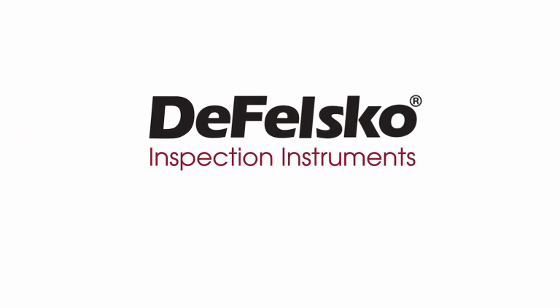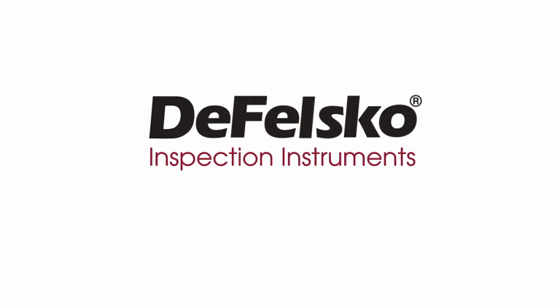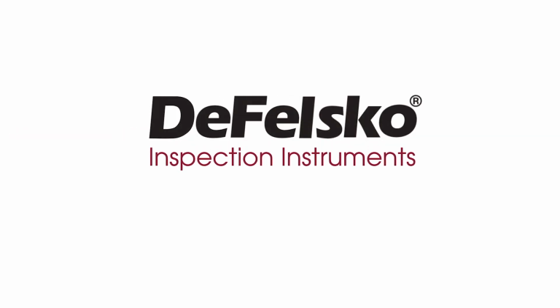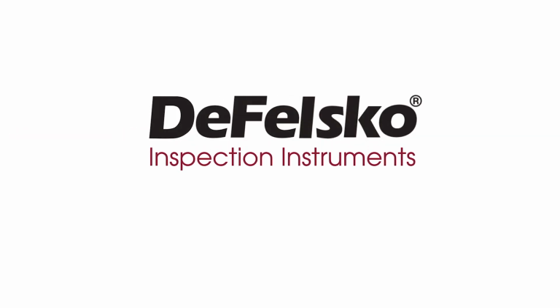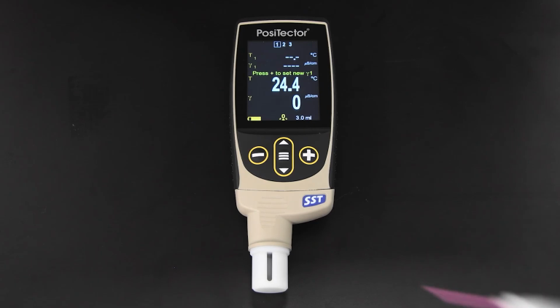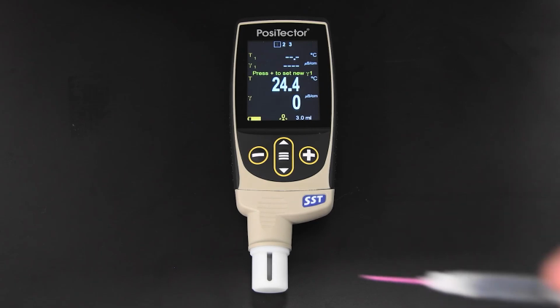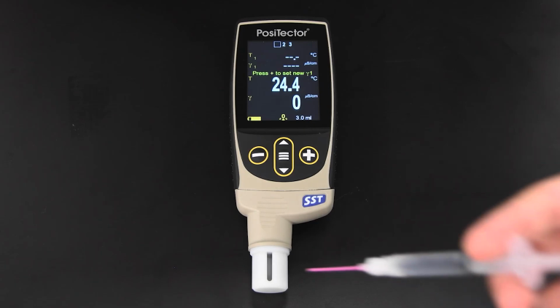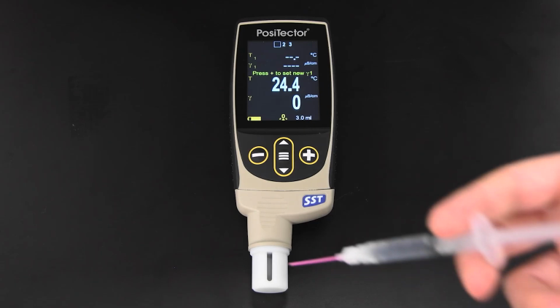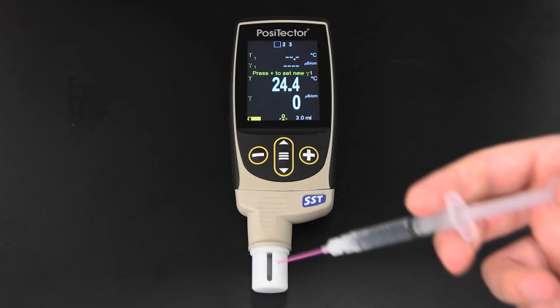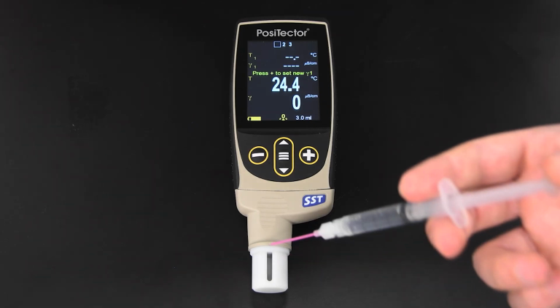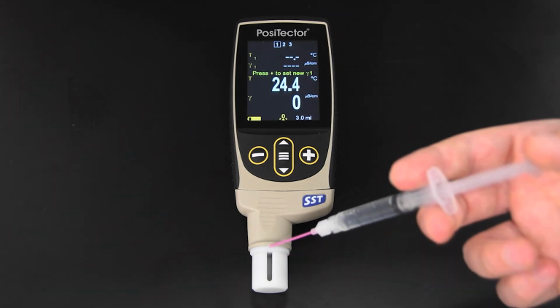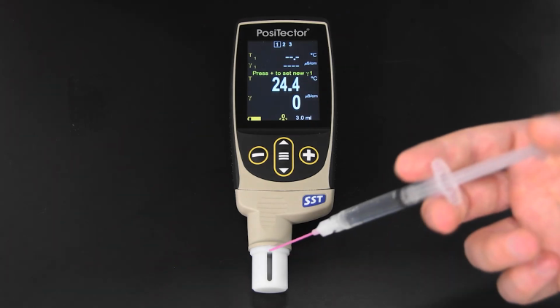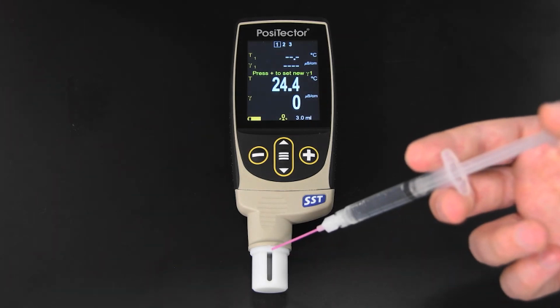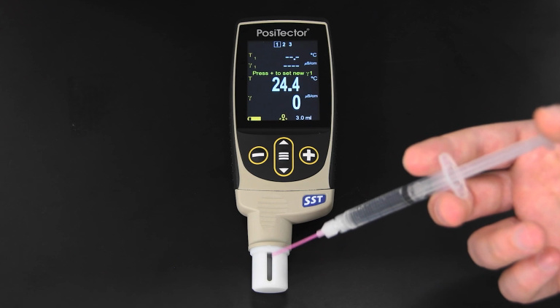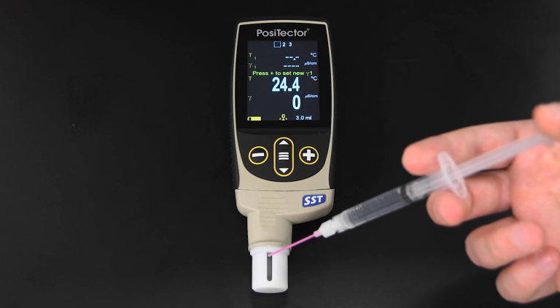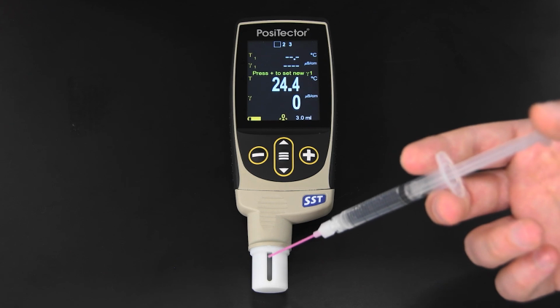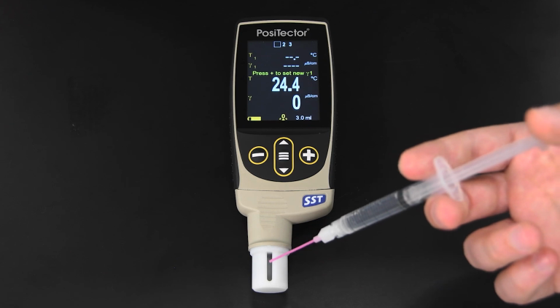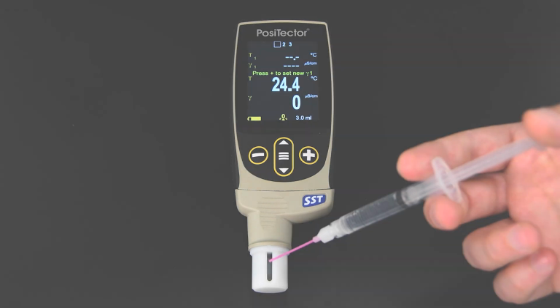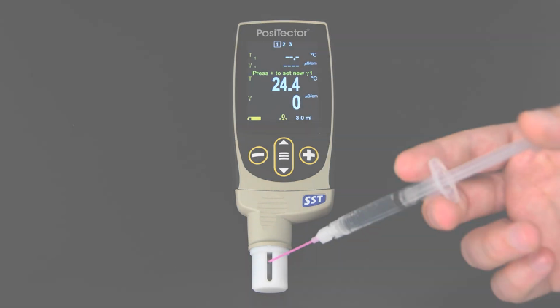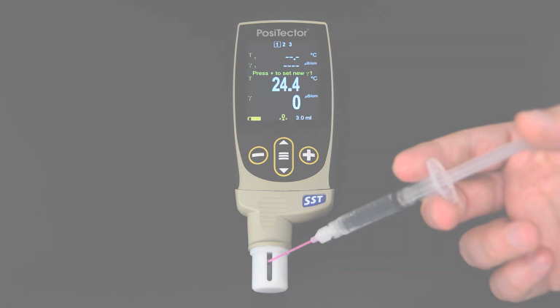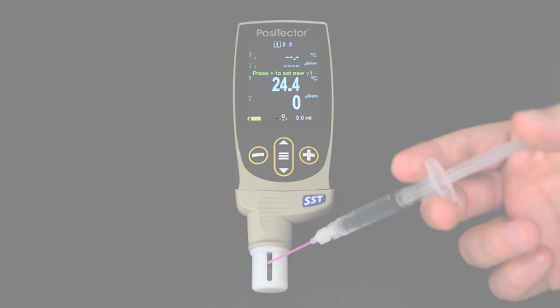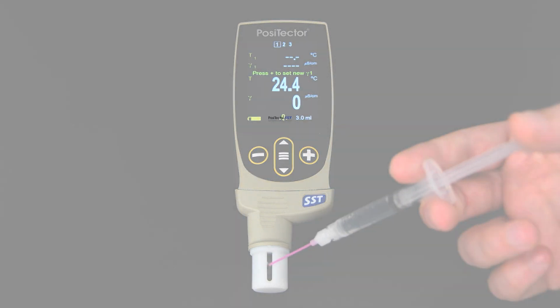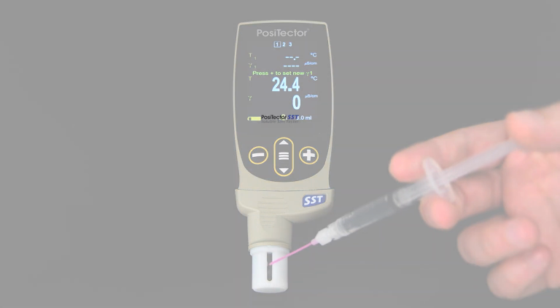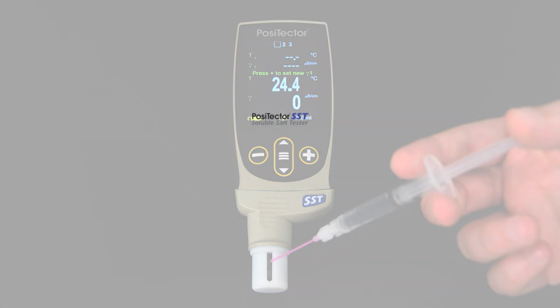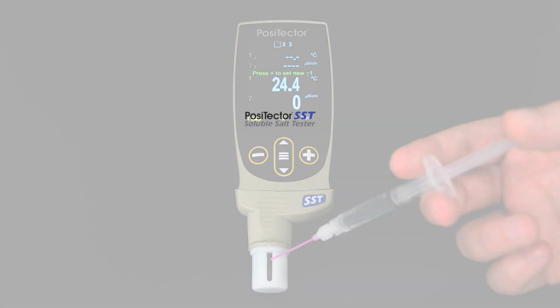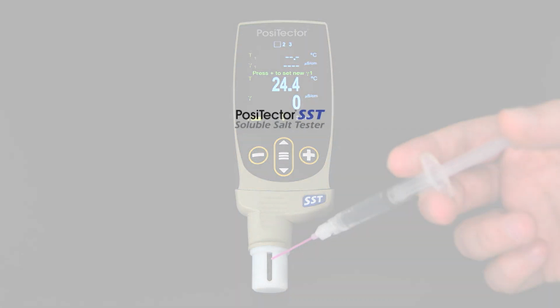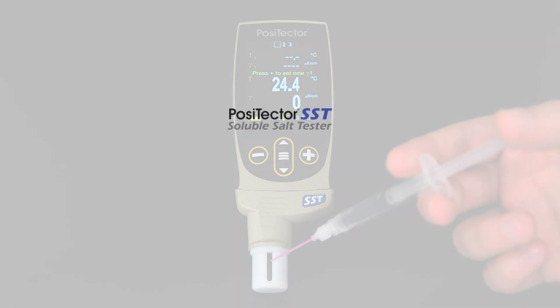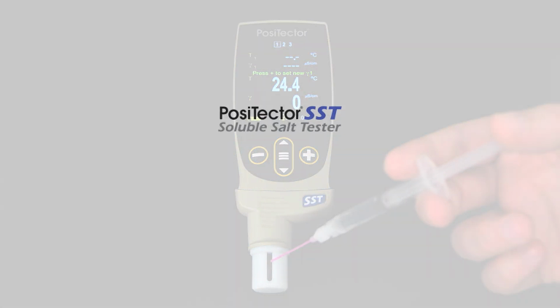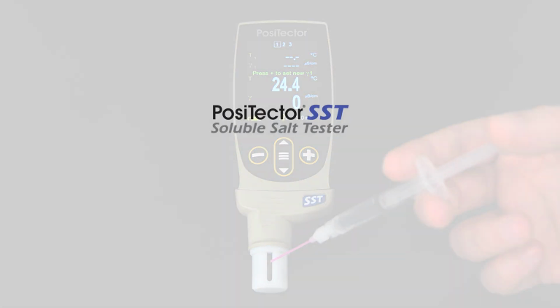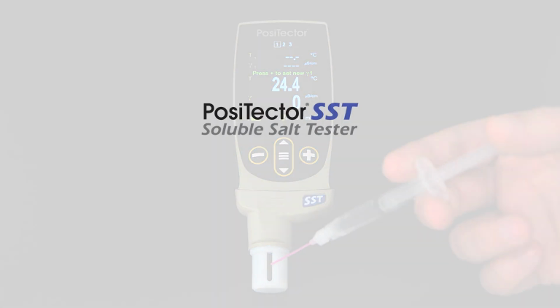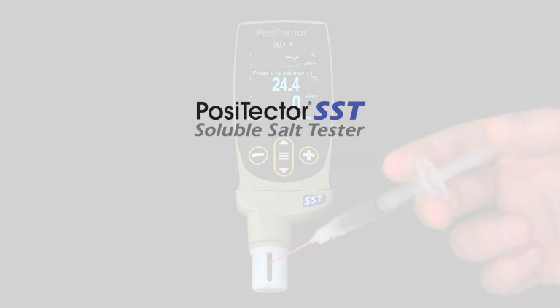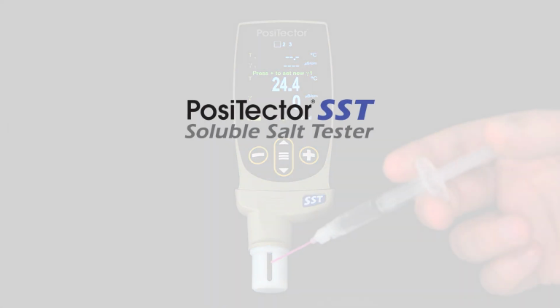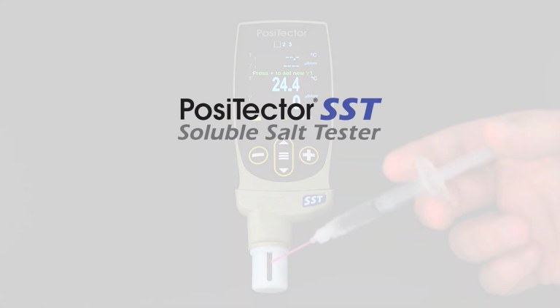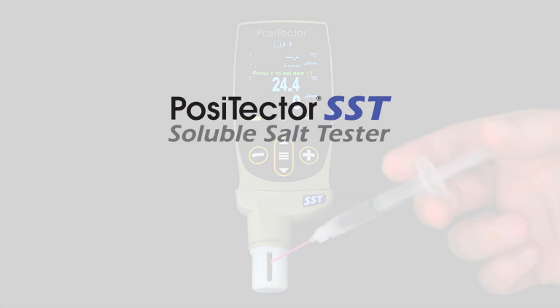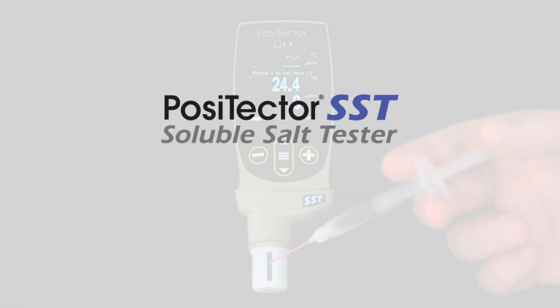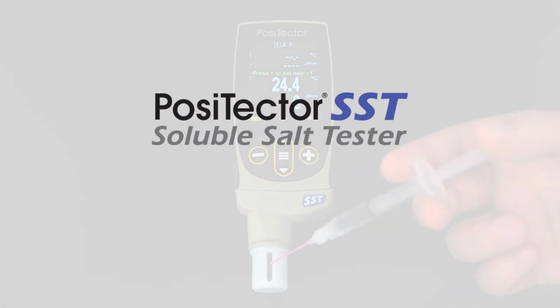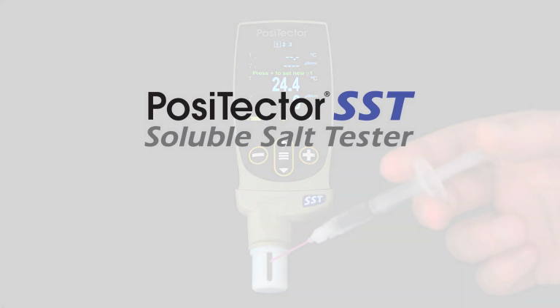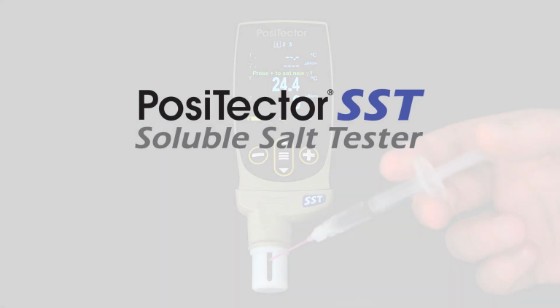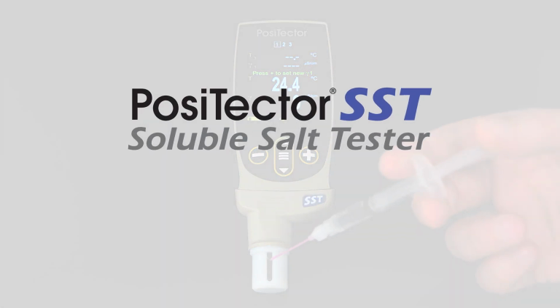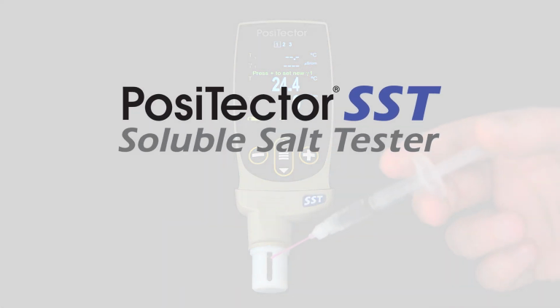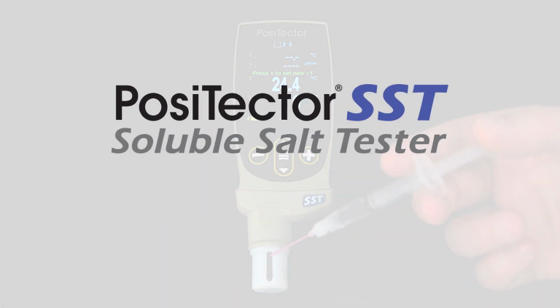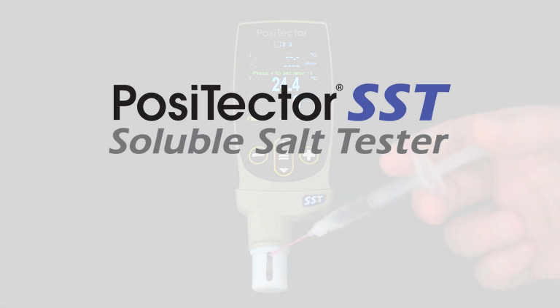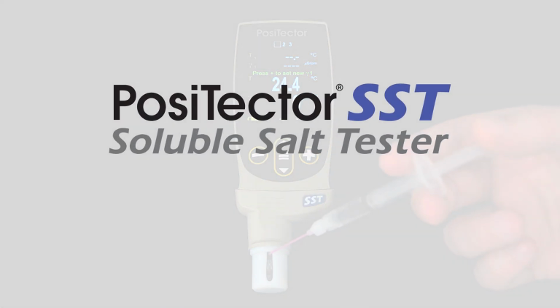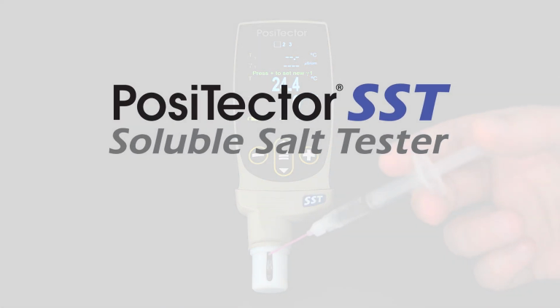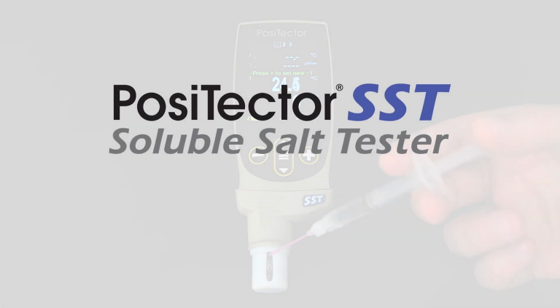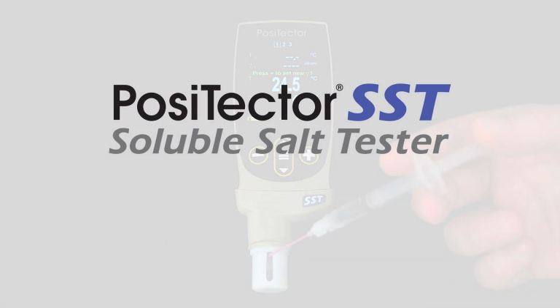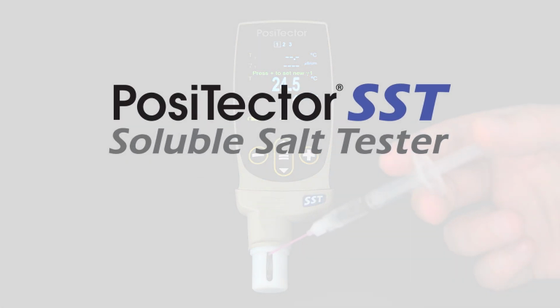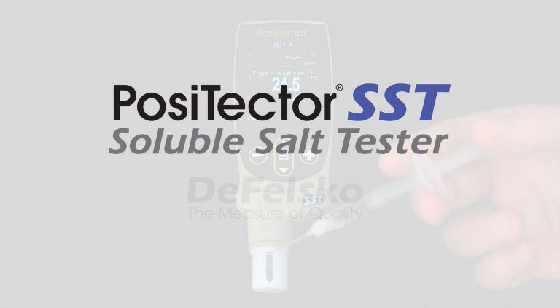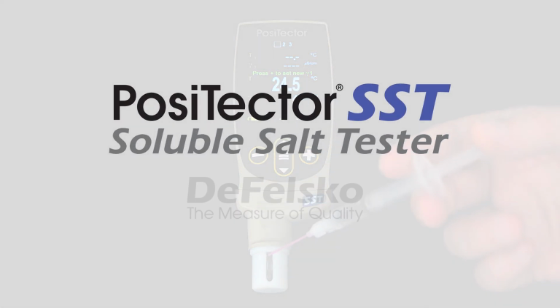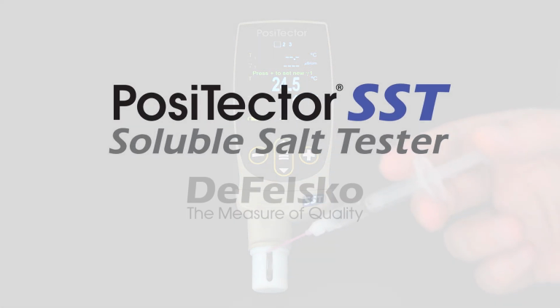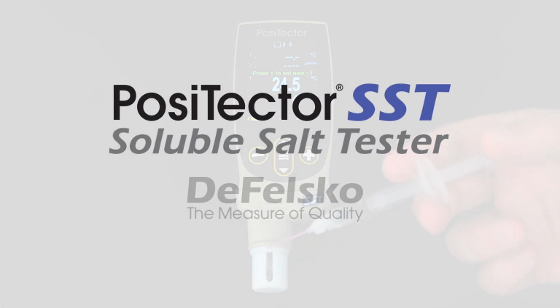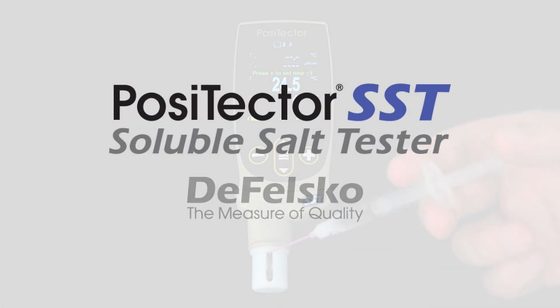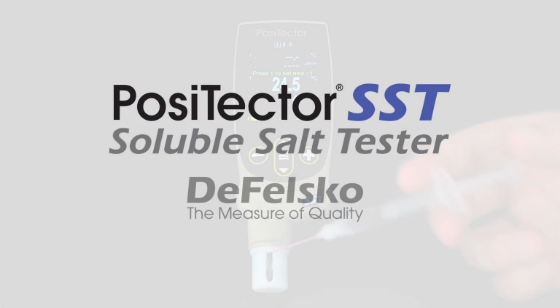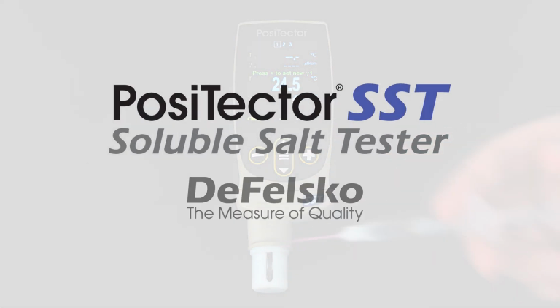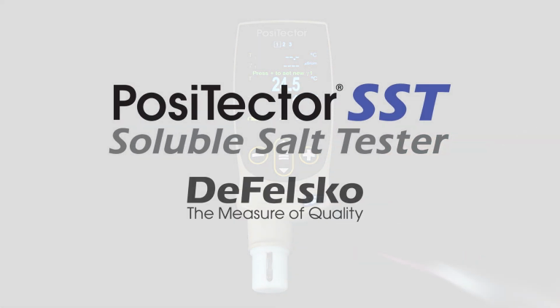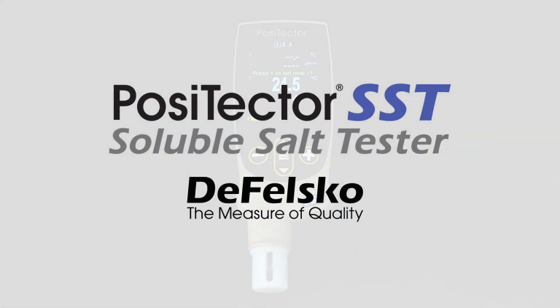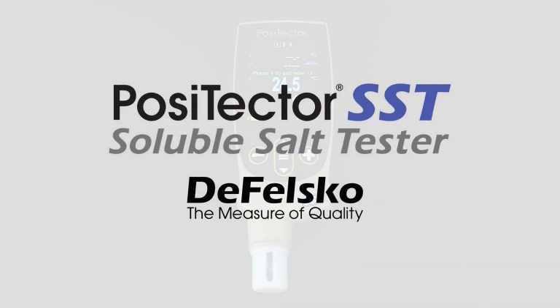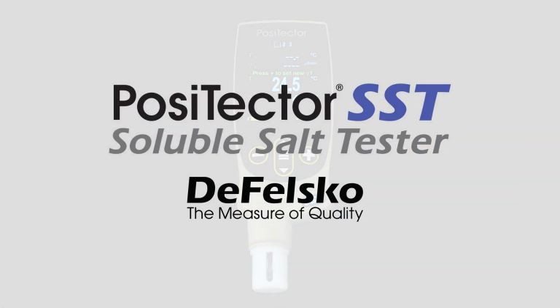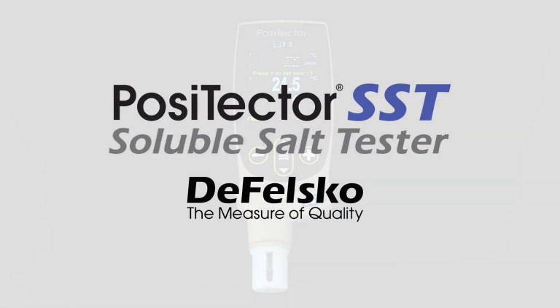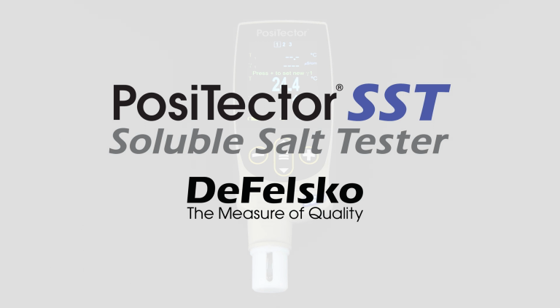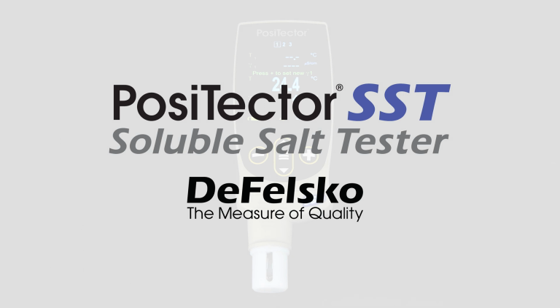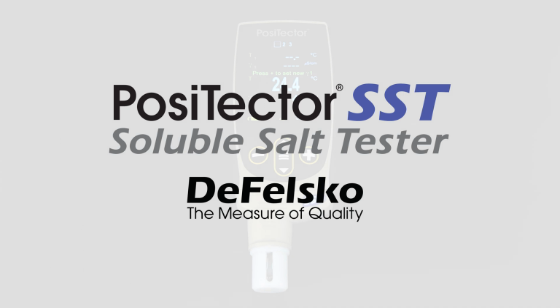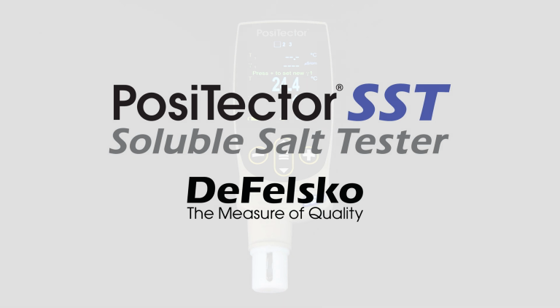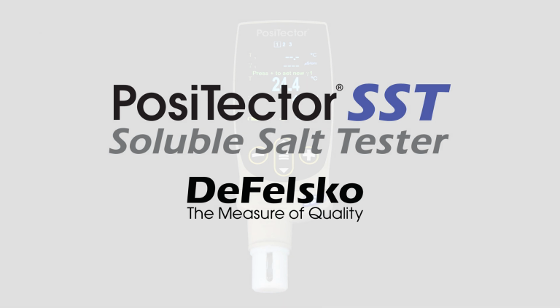How to measure salt contamination with the PosiTector SST Soluble Salt Tester by DeFelsko. The measure of quality.